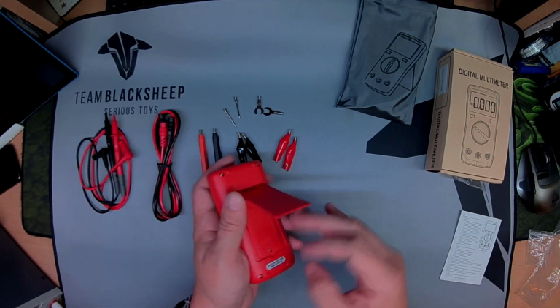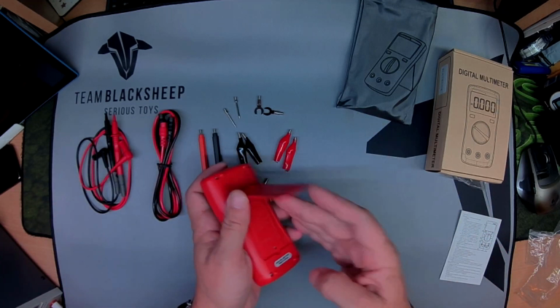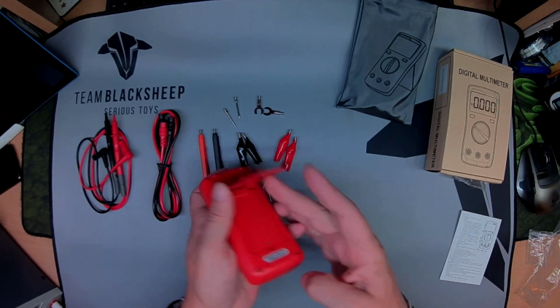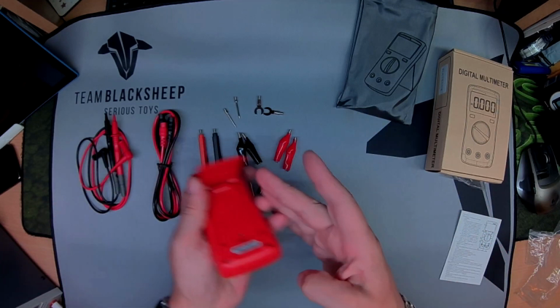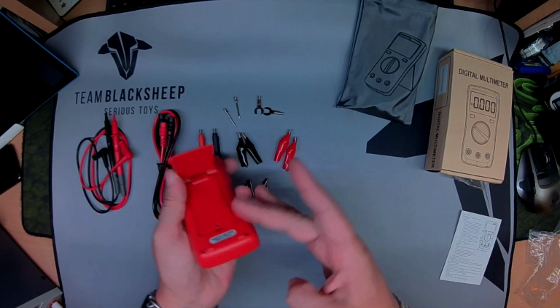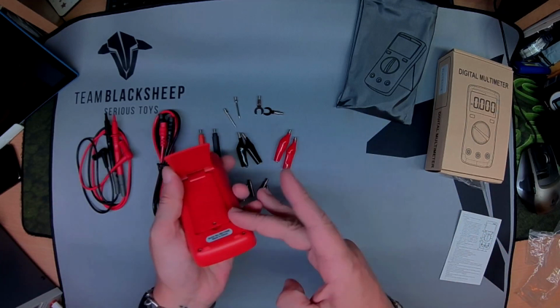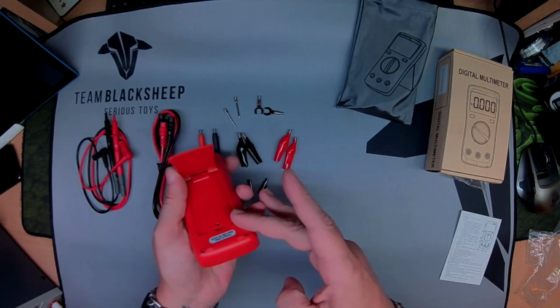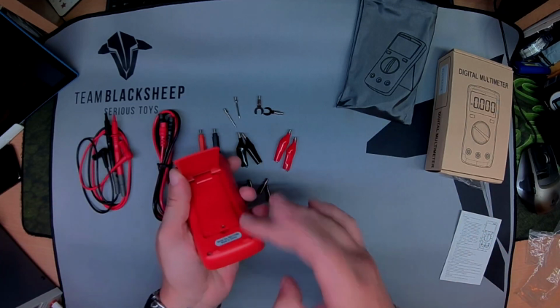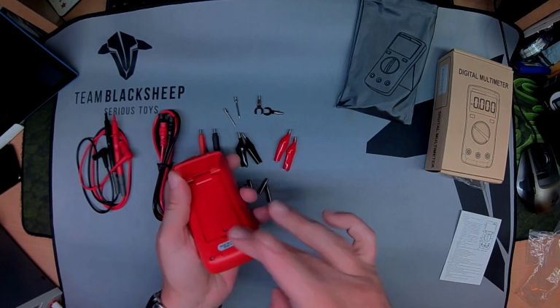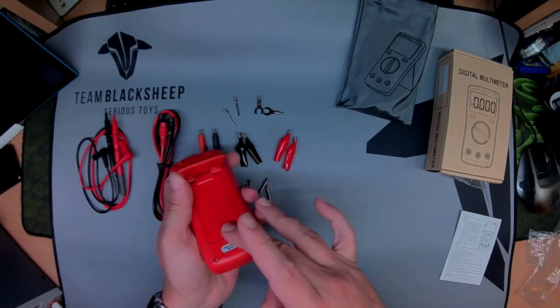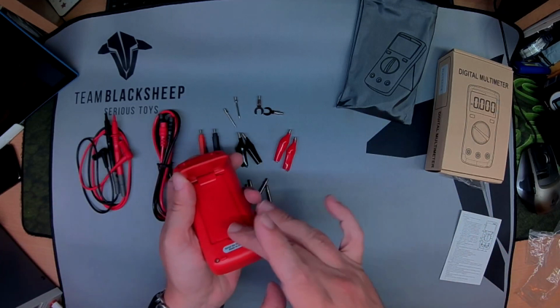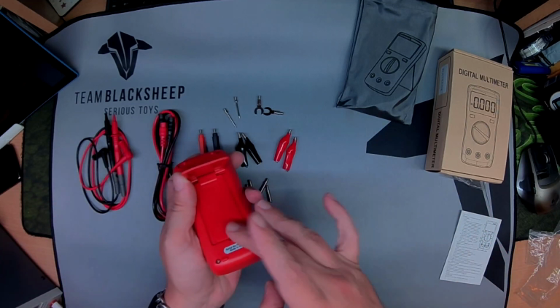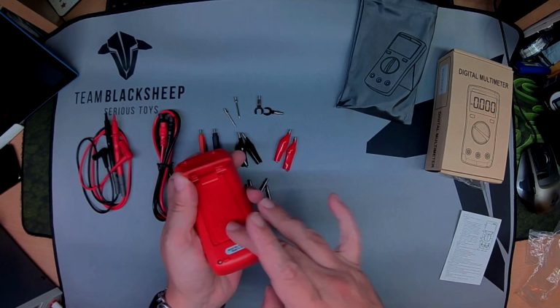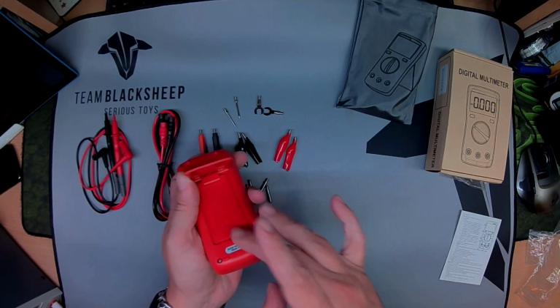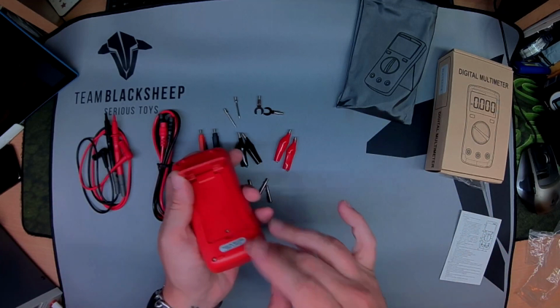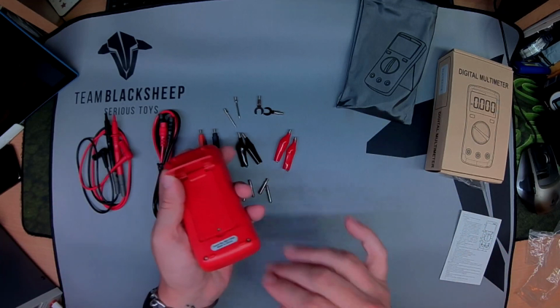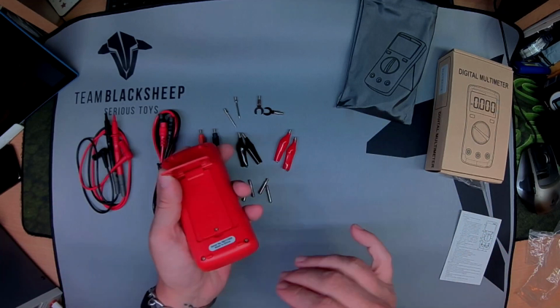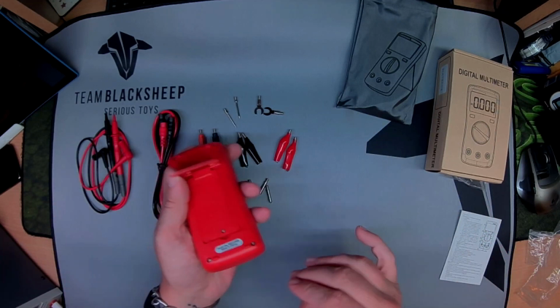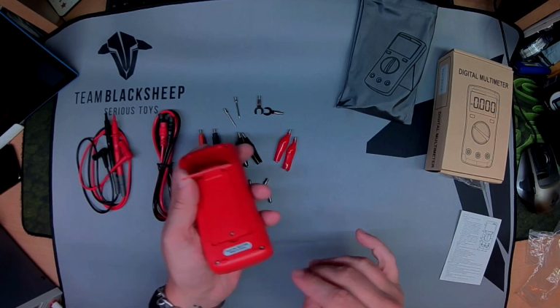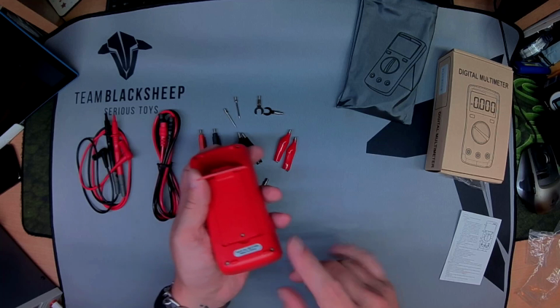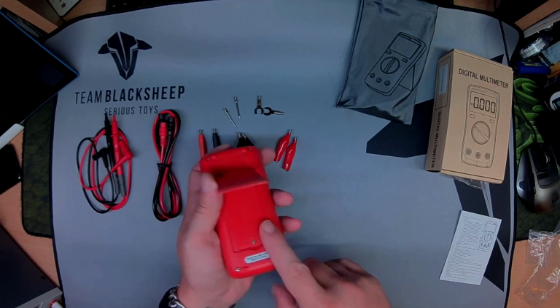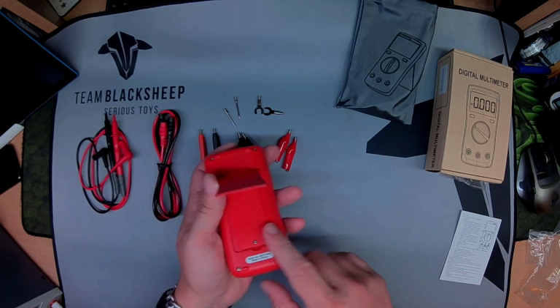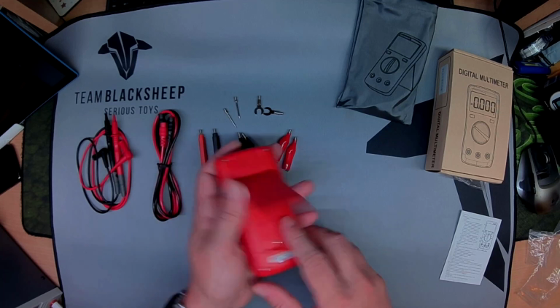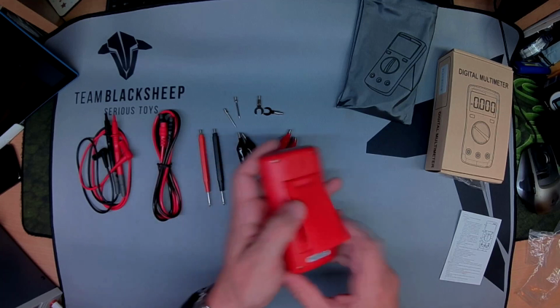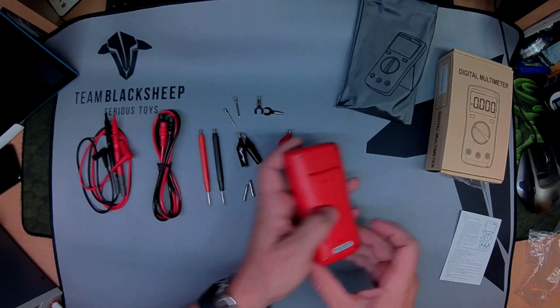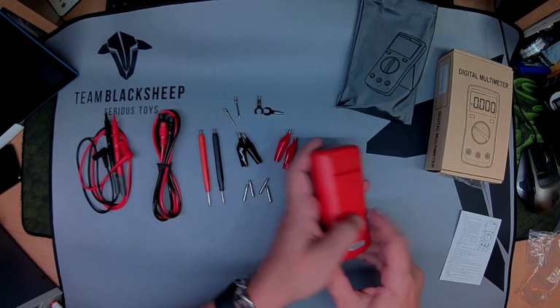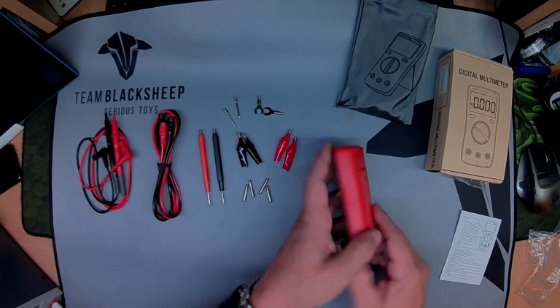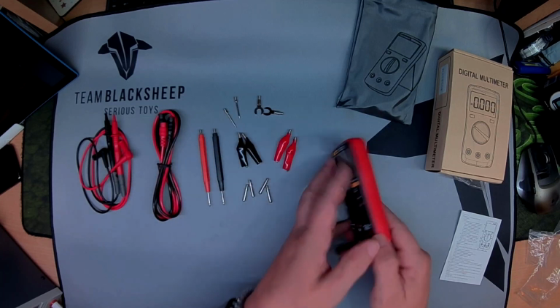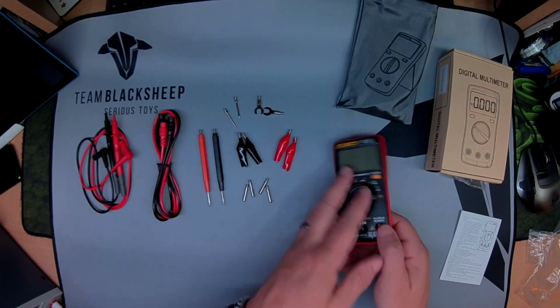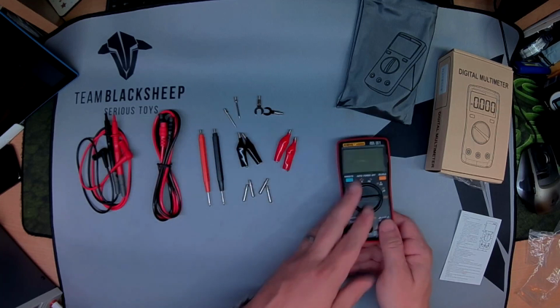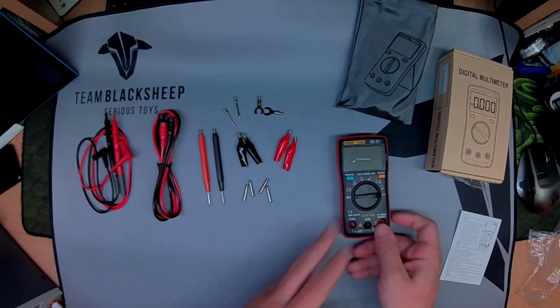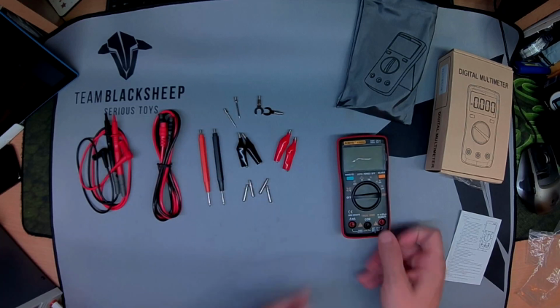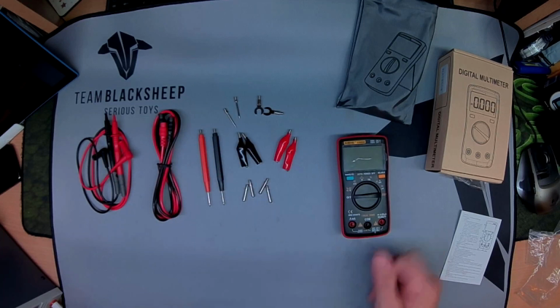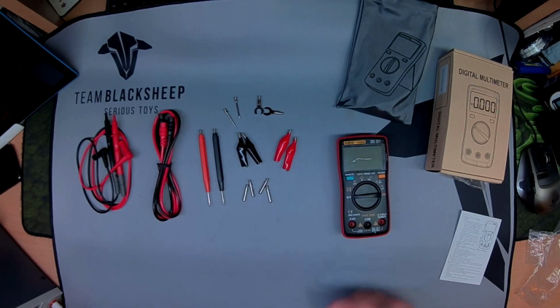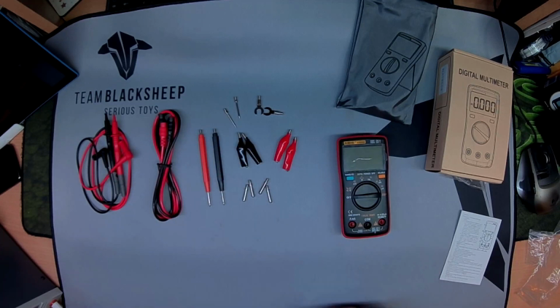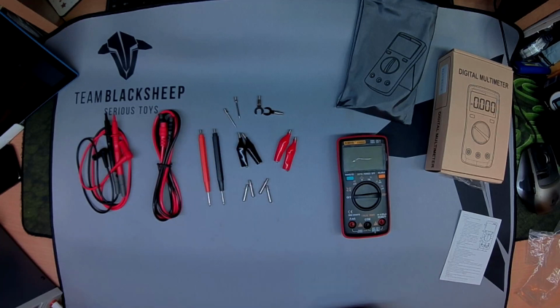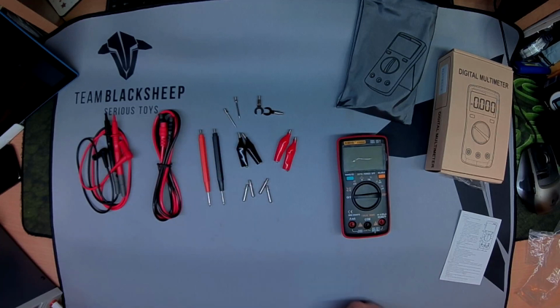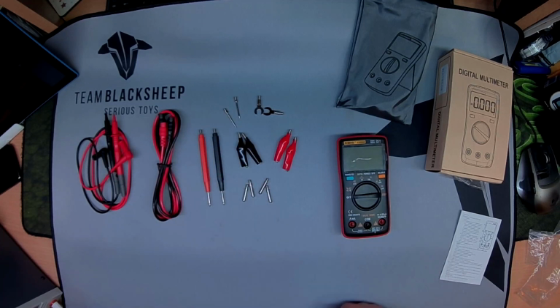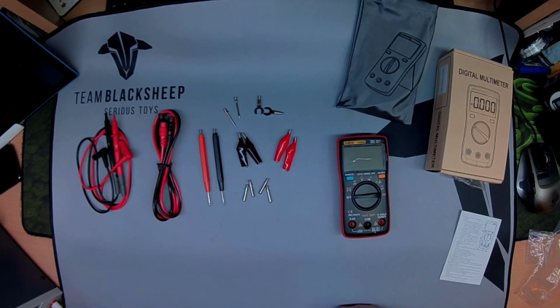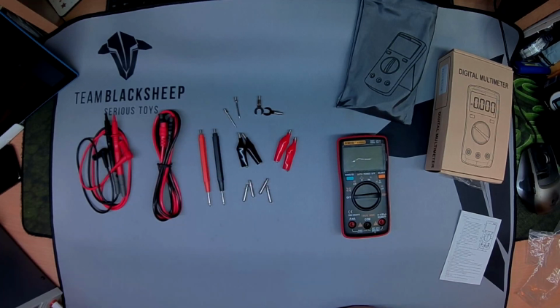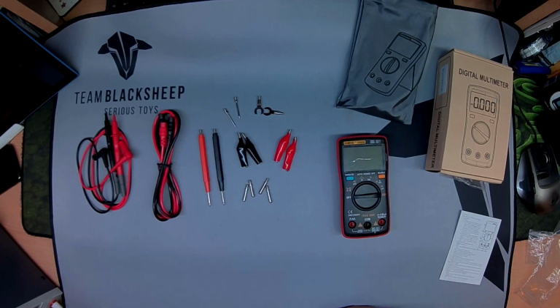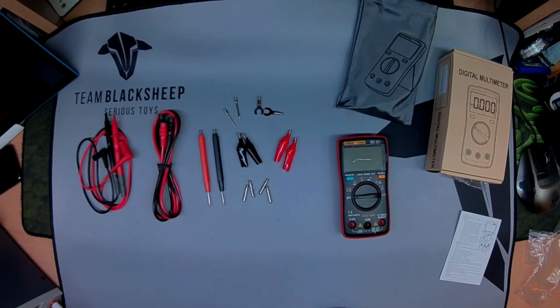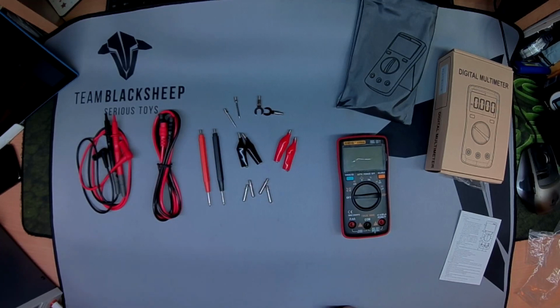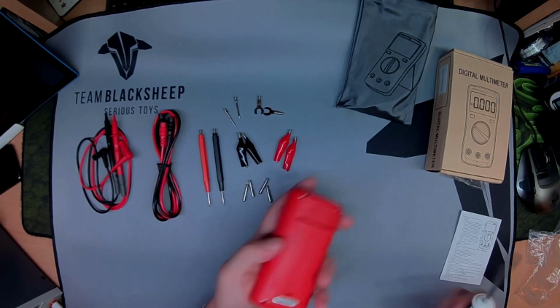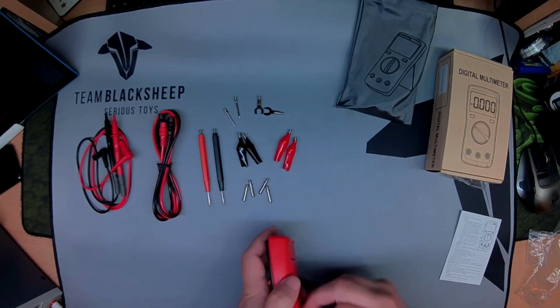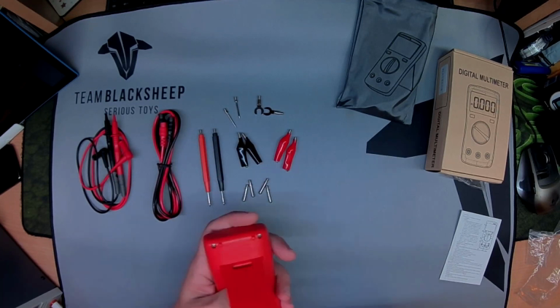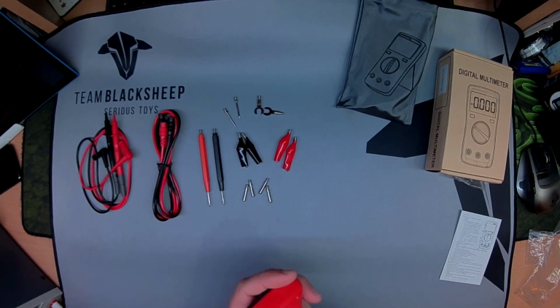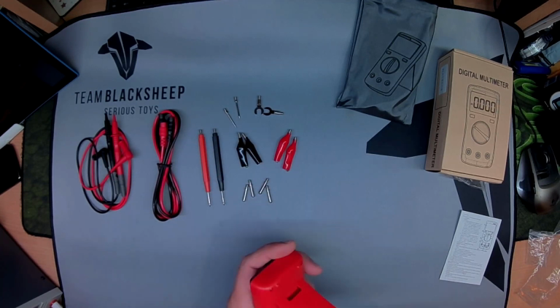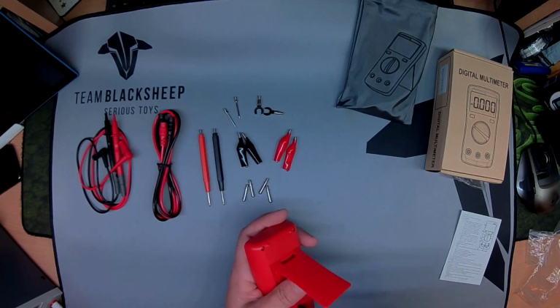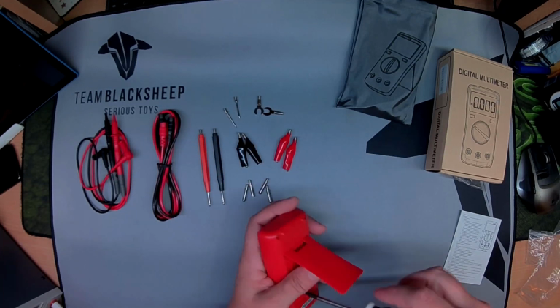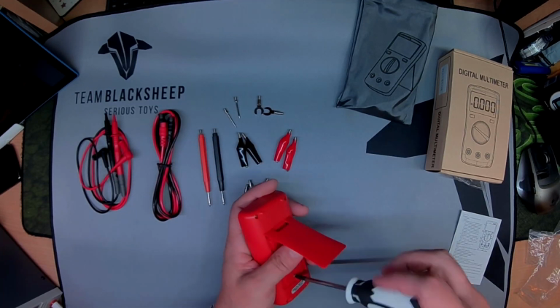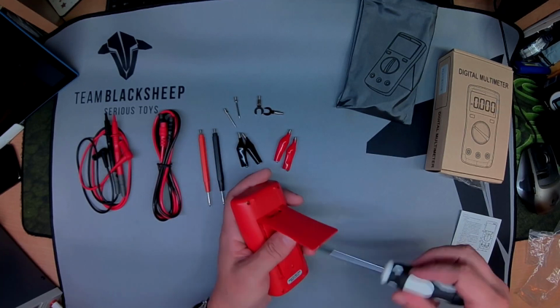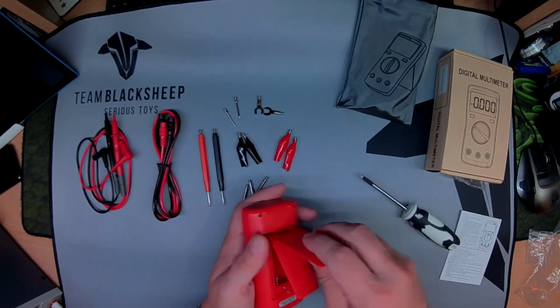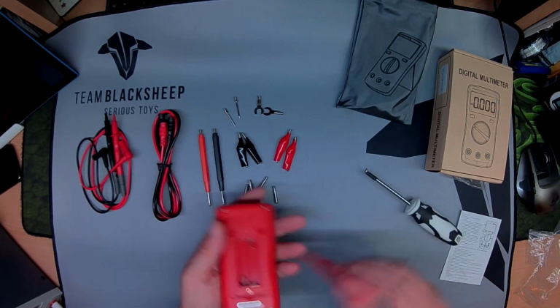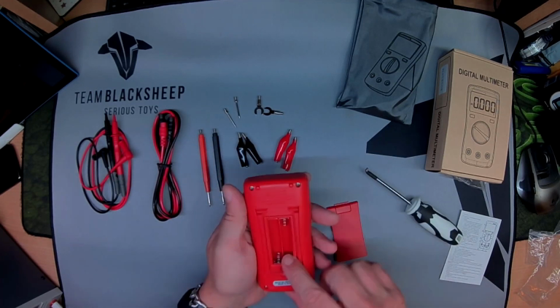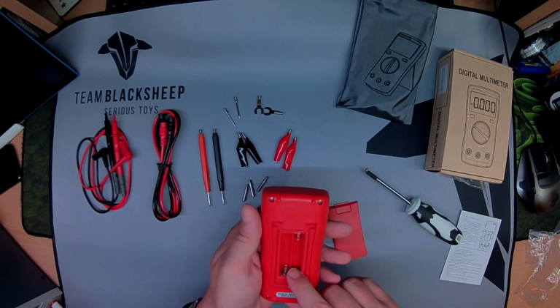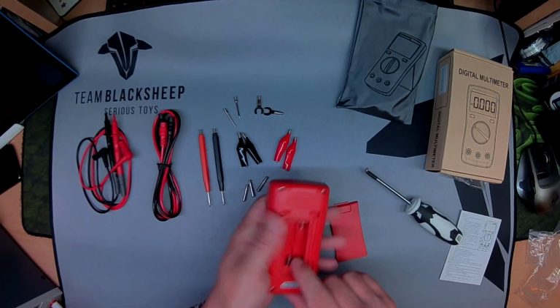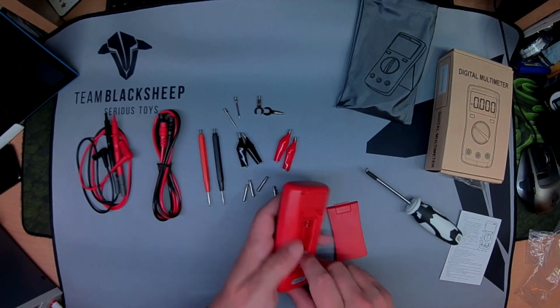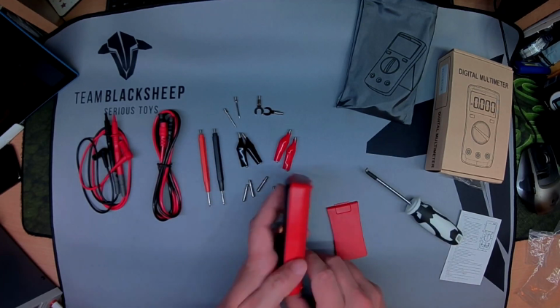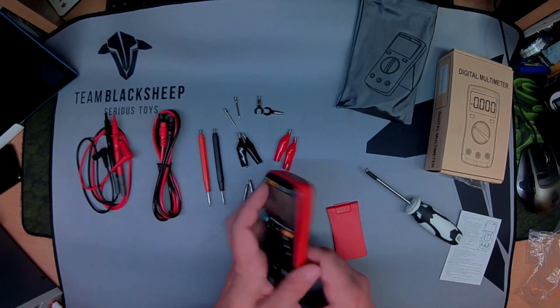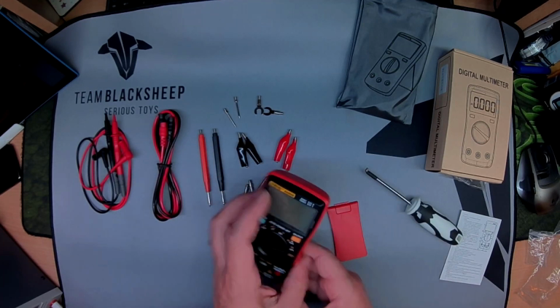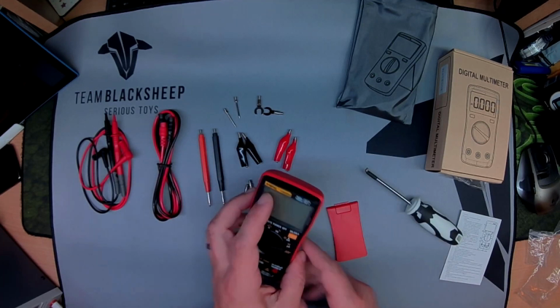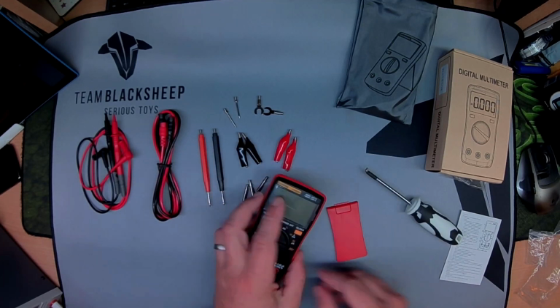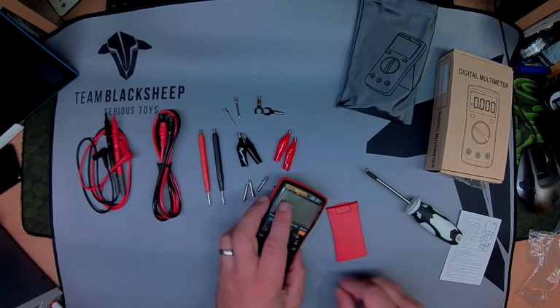Open the bale, little screw here to put the batteries in. Triple A's for that.